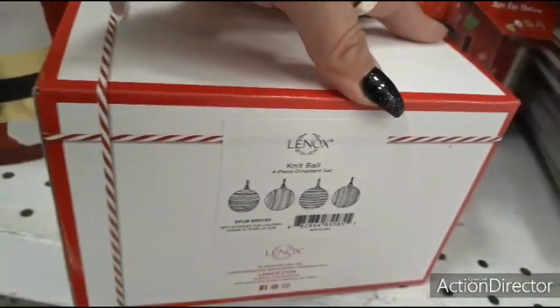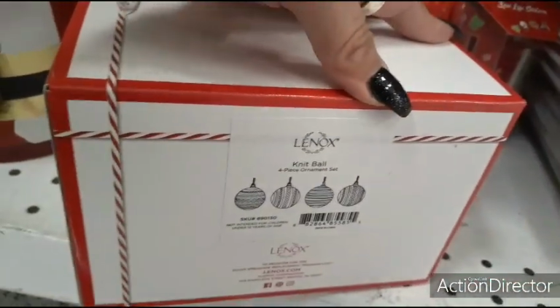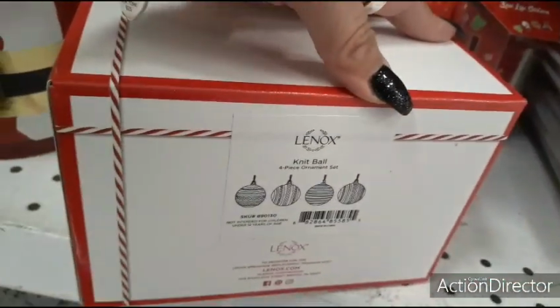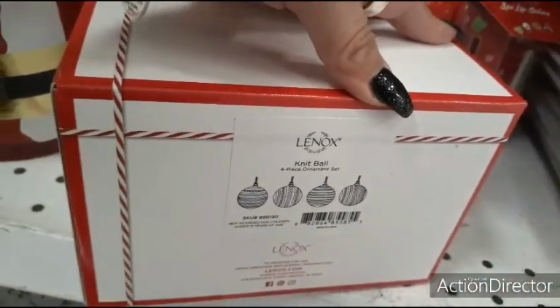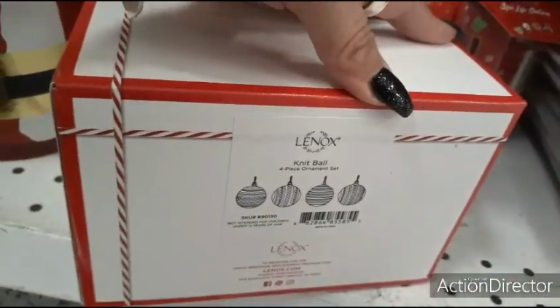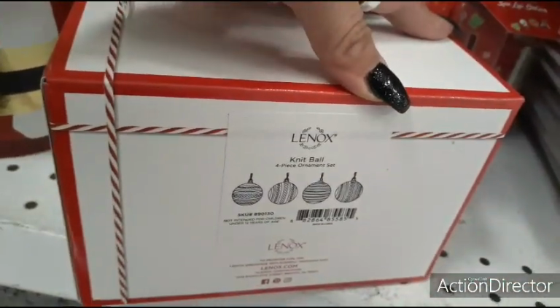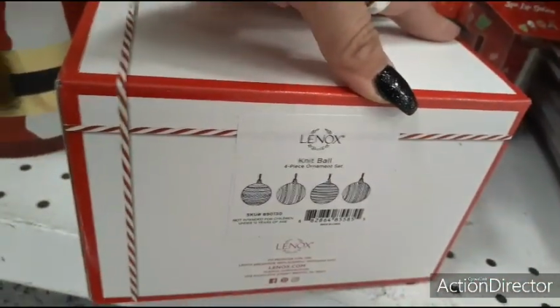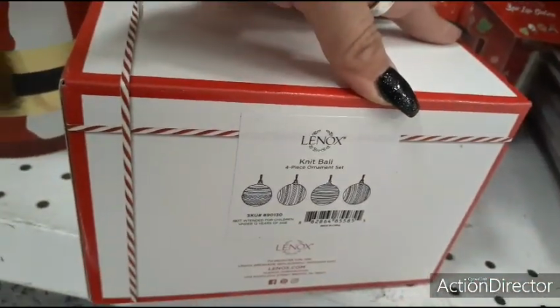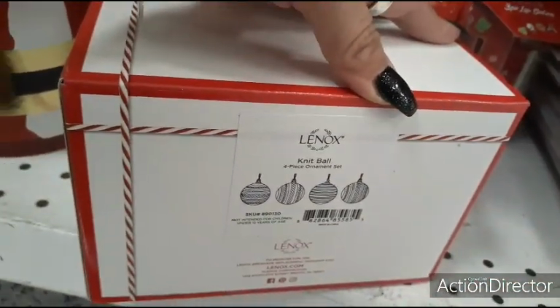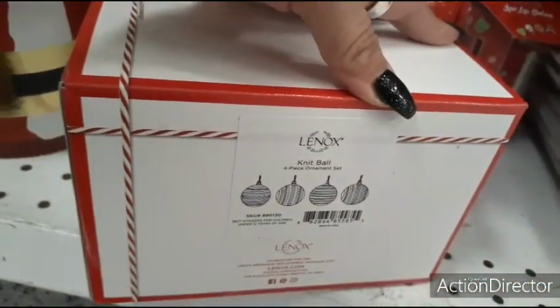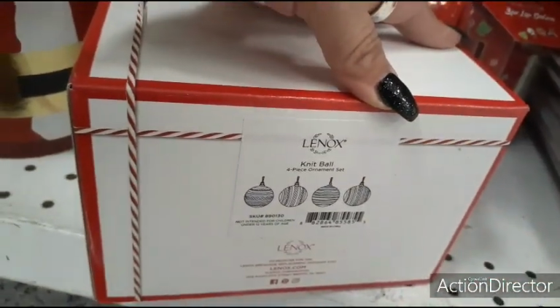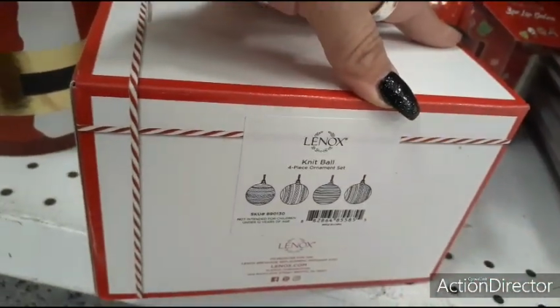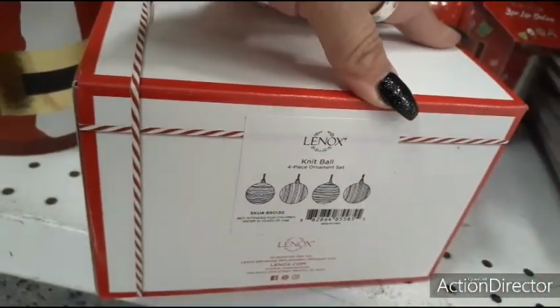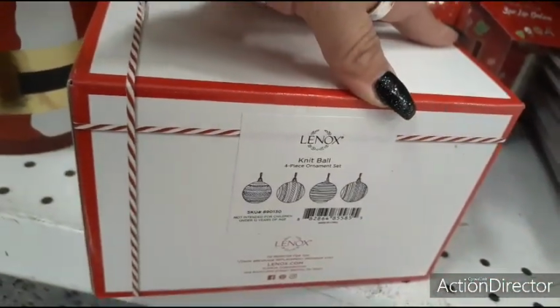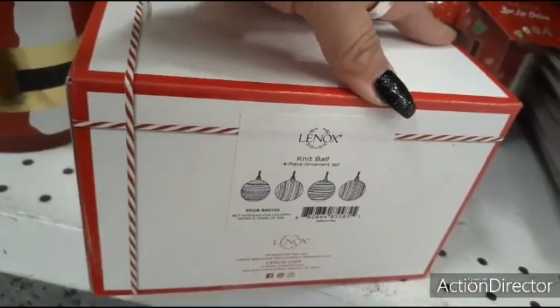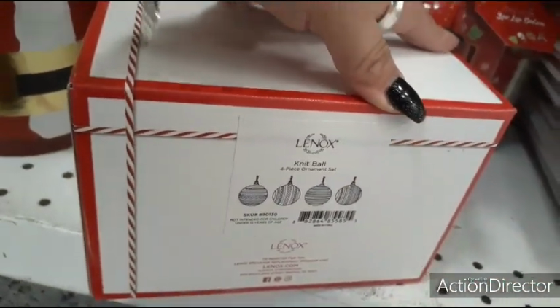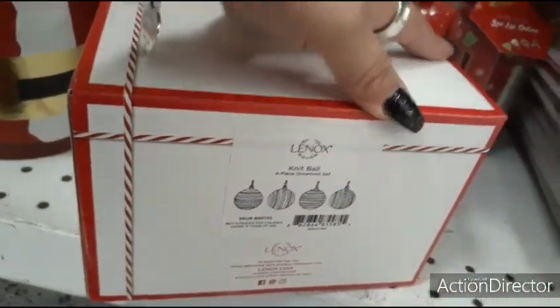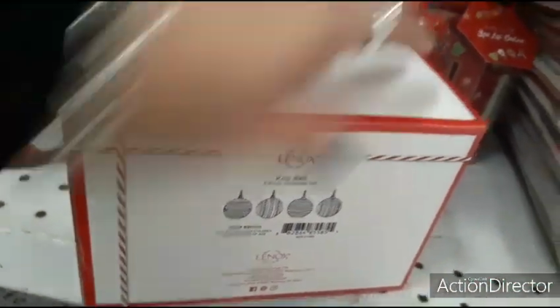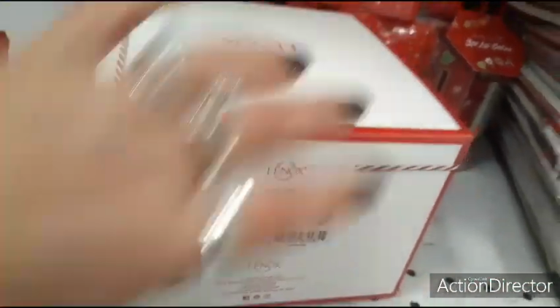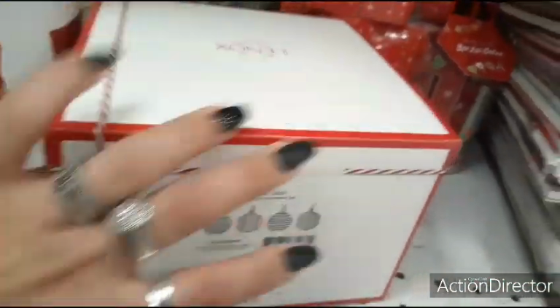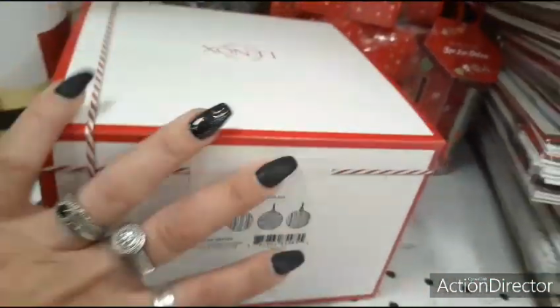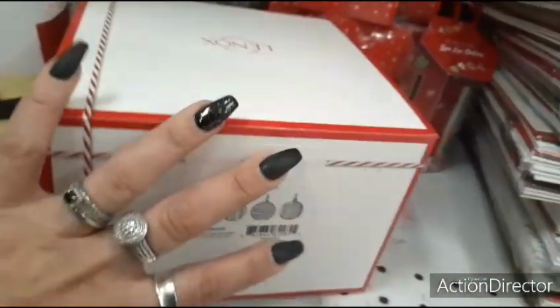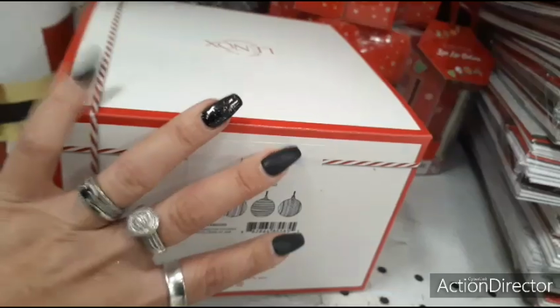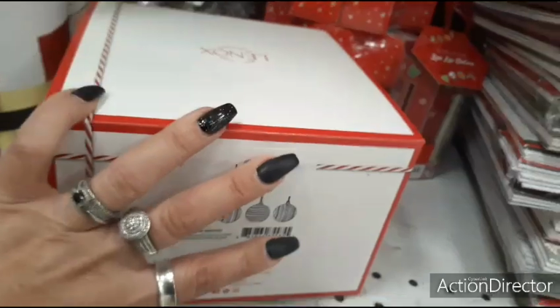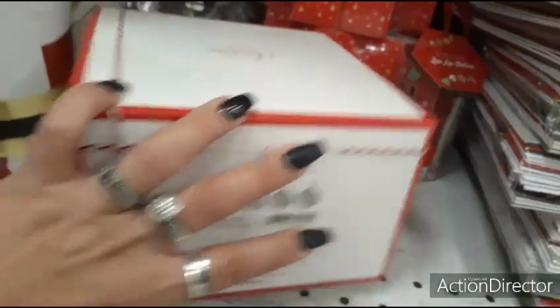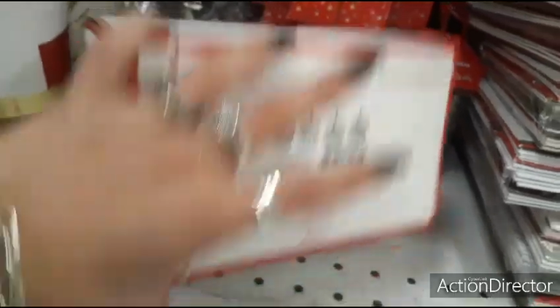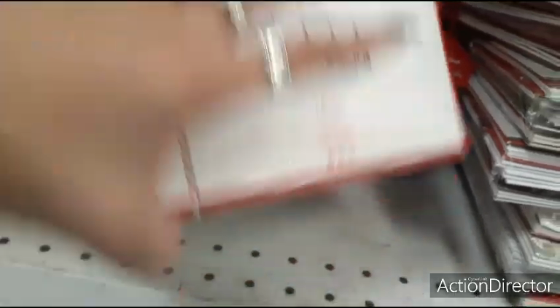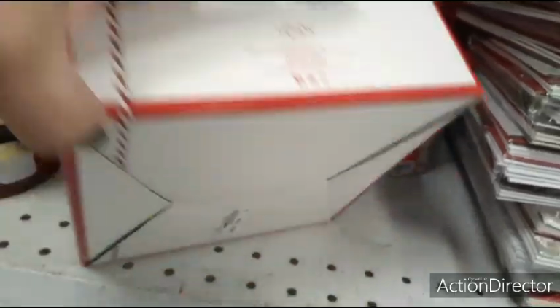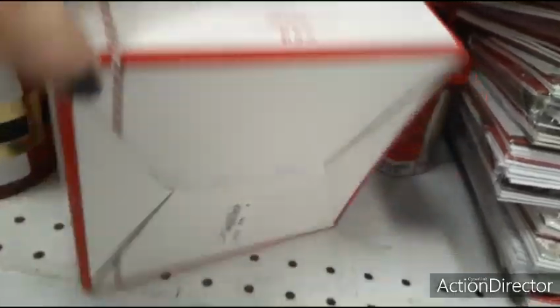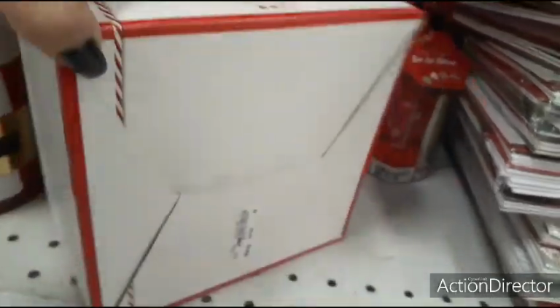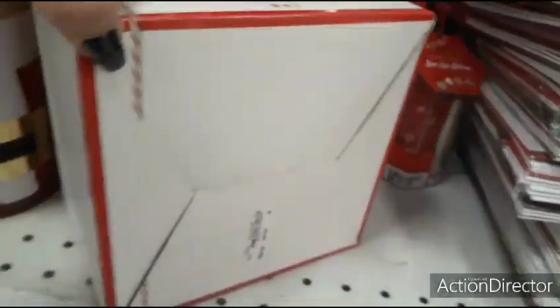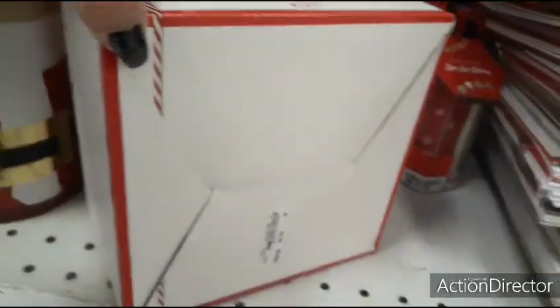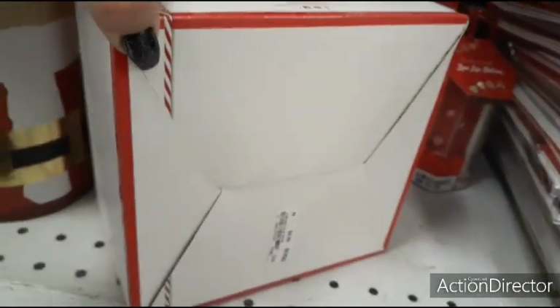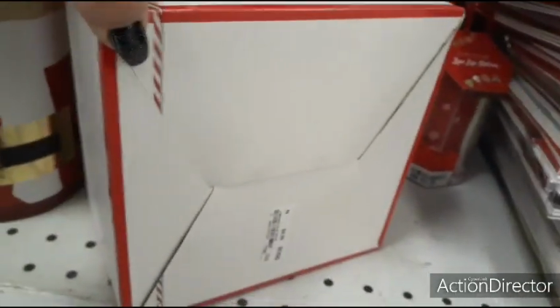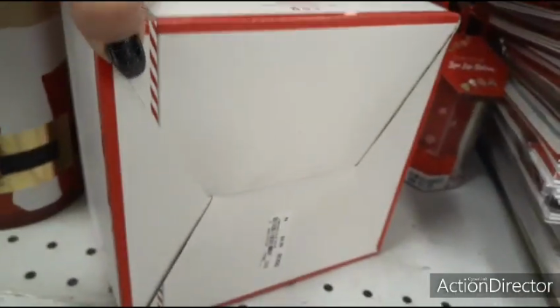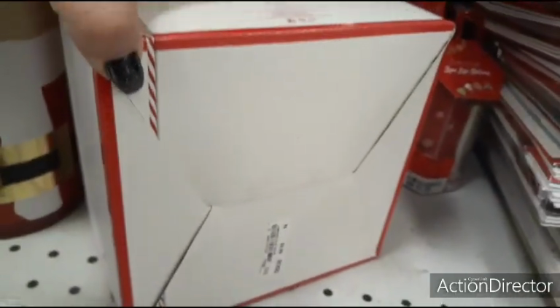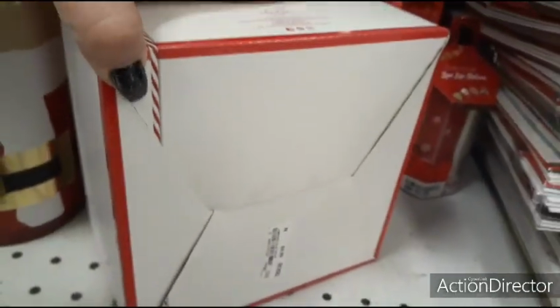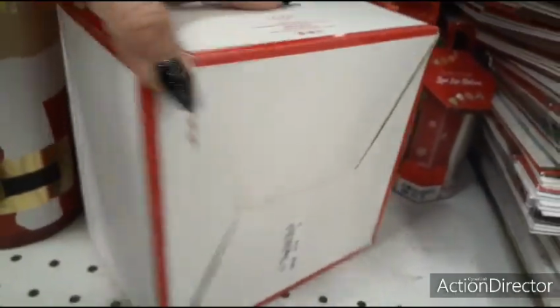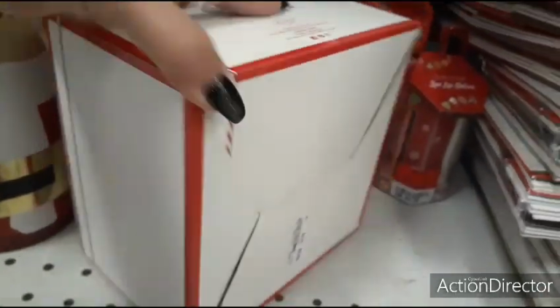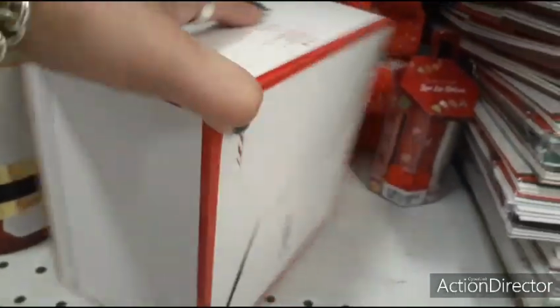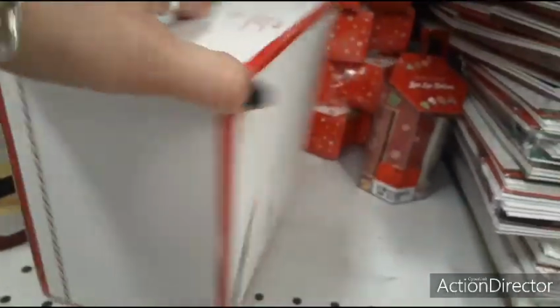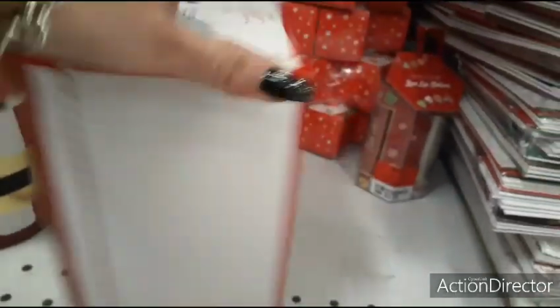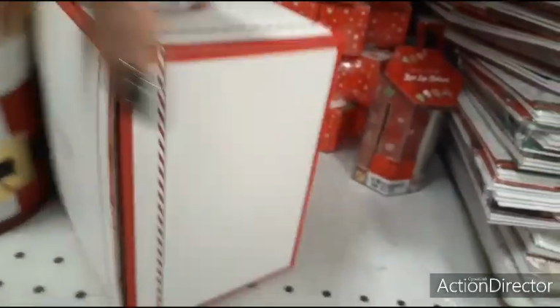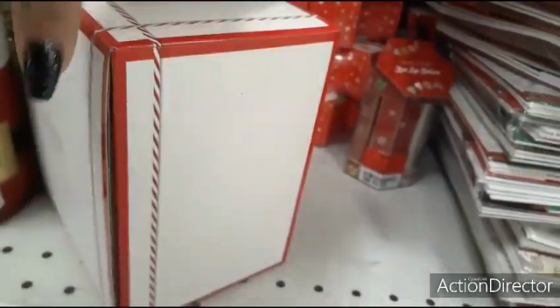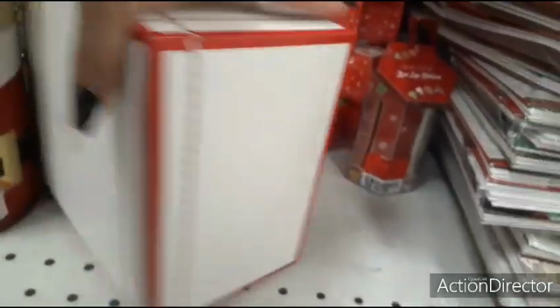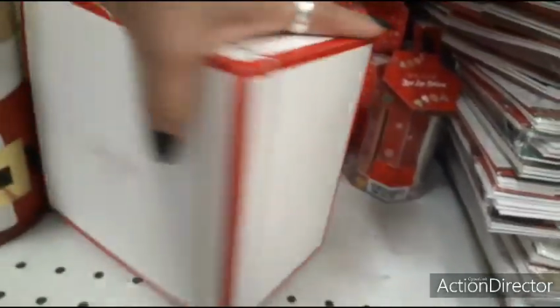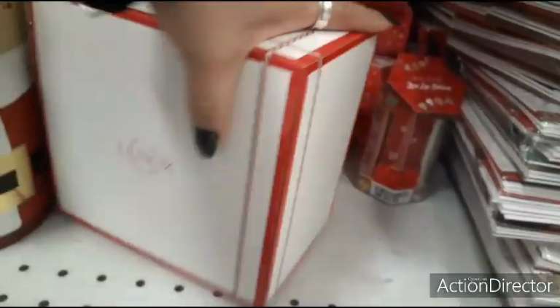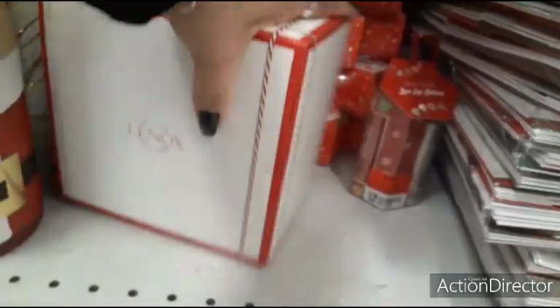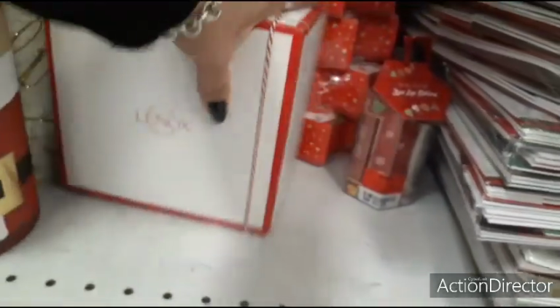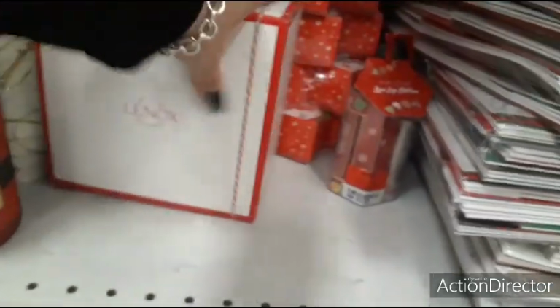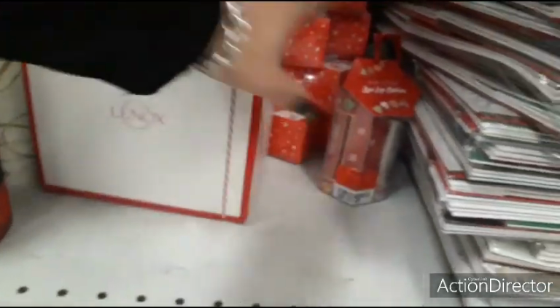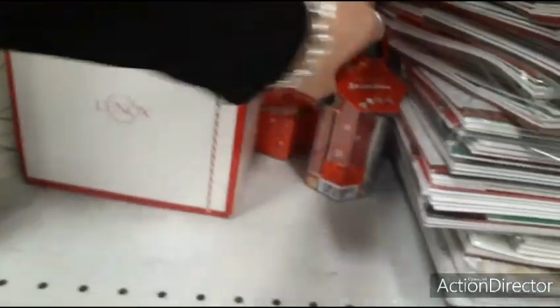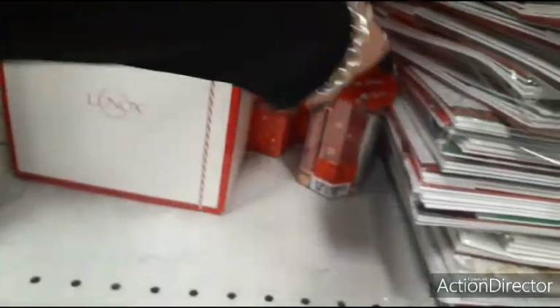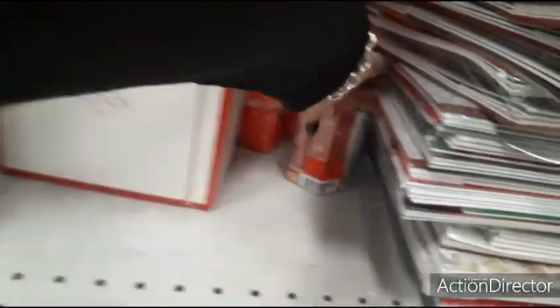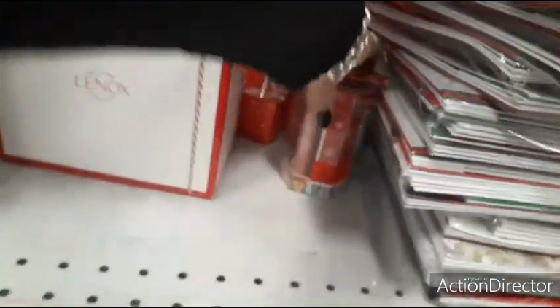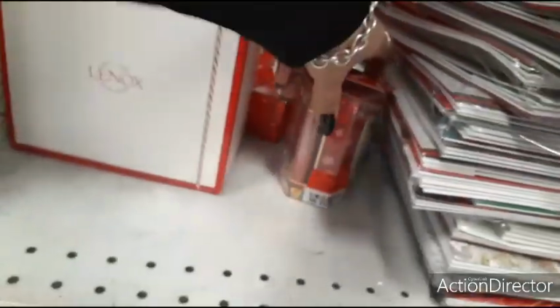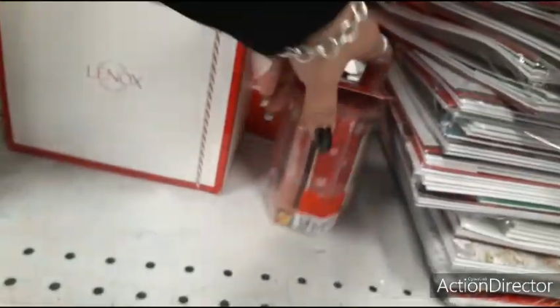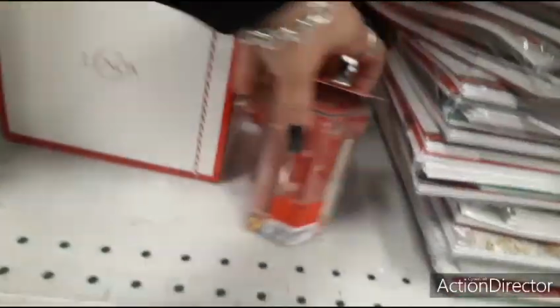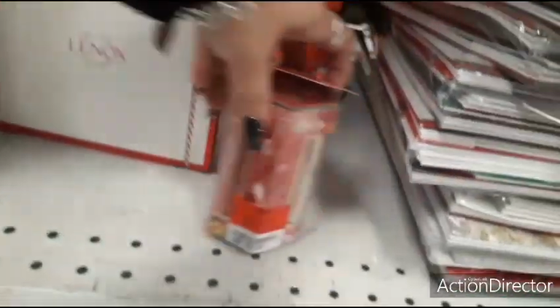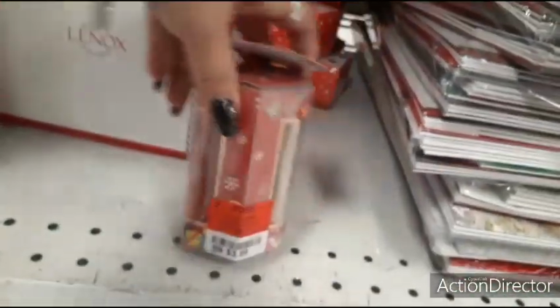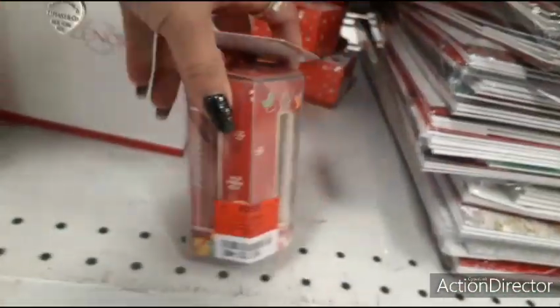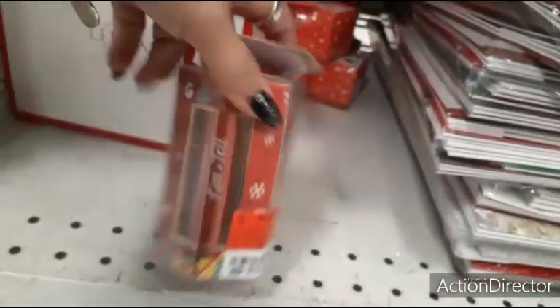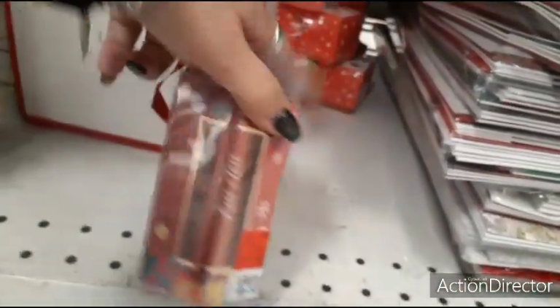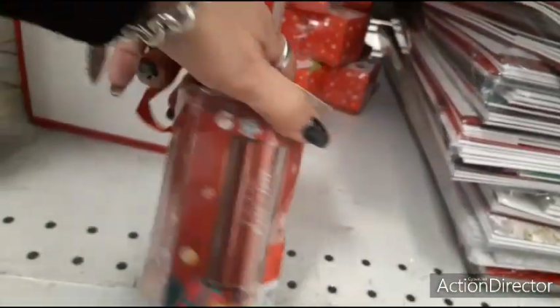It's a knit ball, a four-piece ornament set — for $9.99.